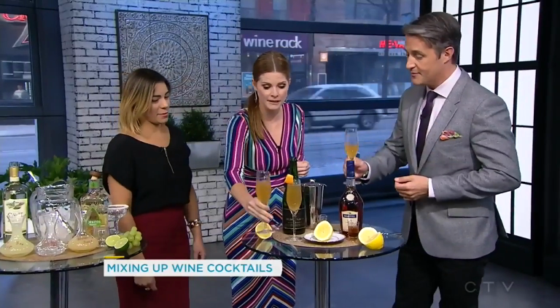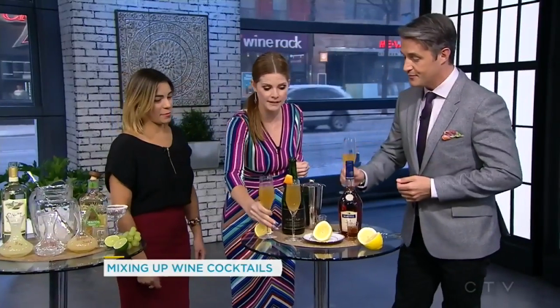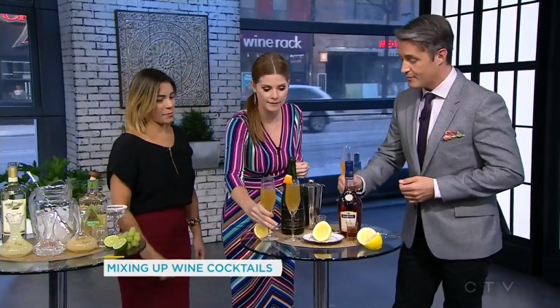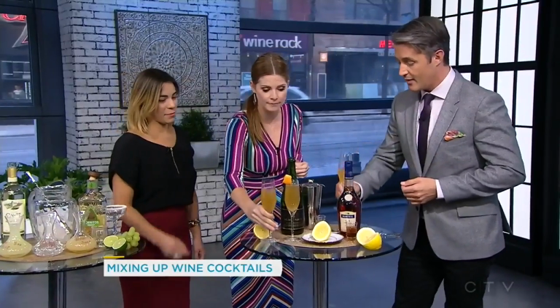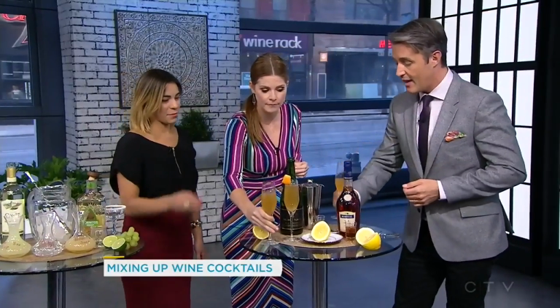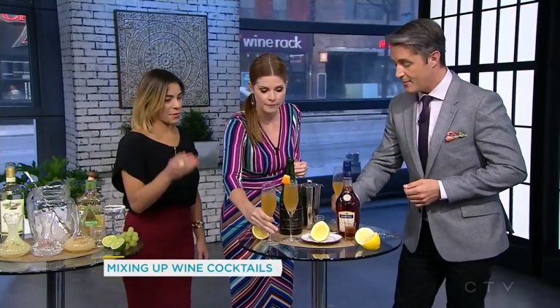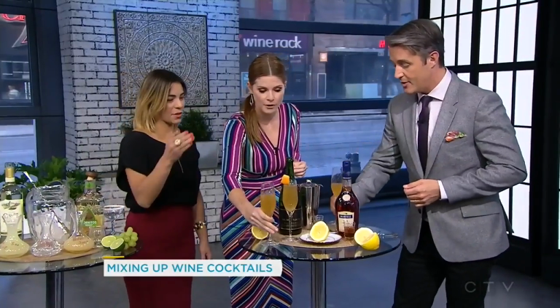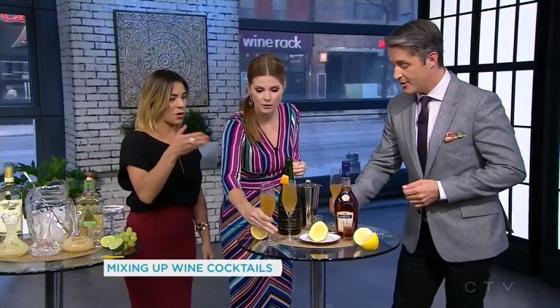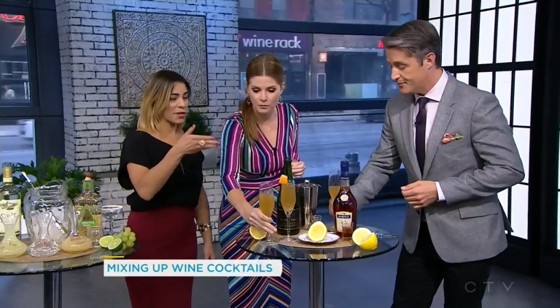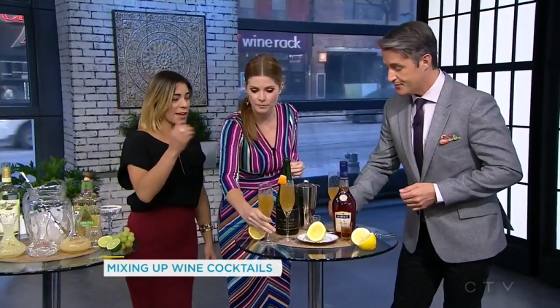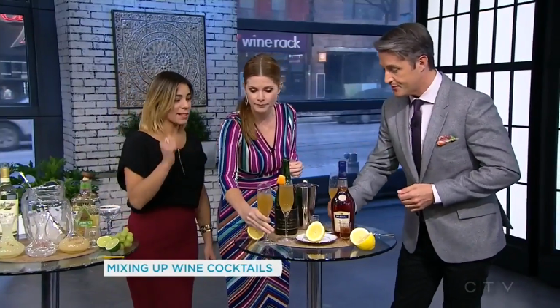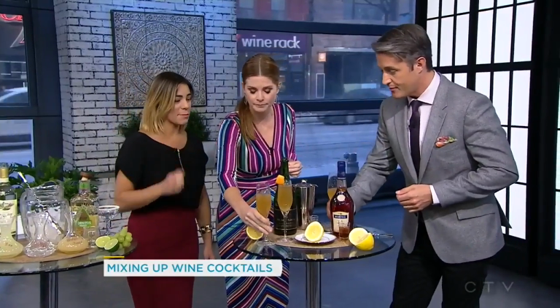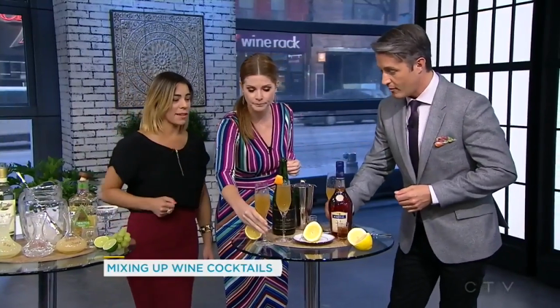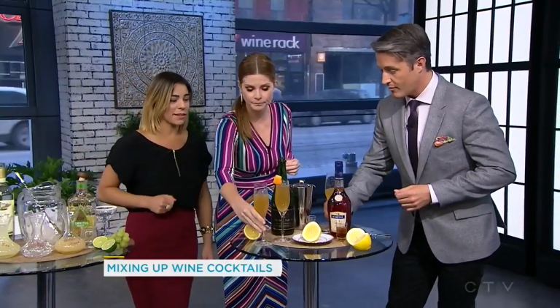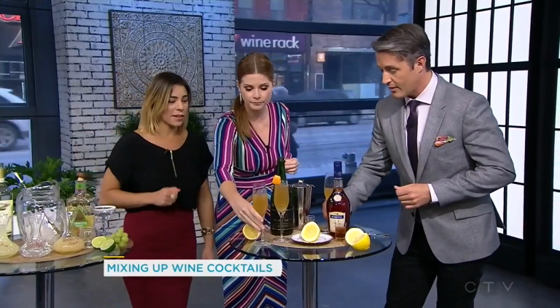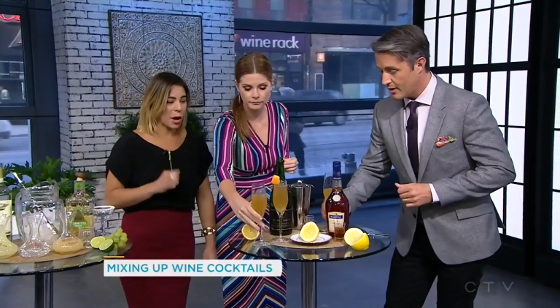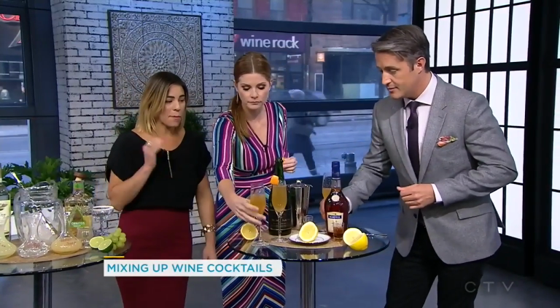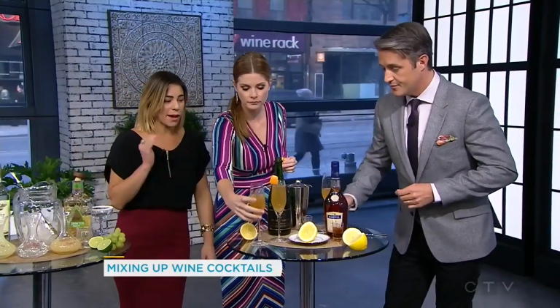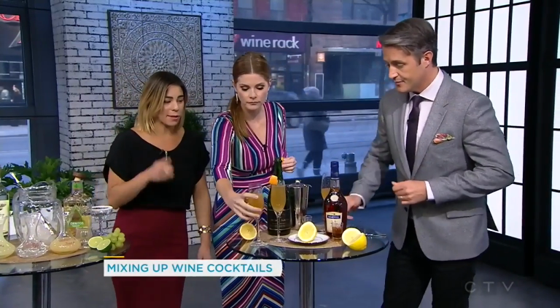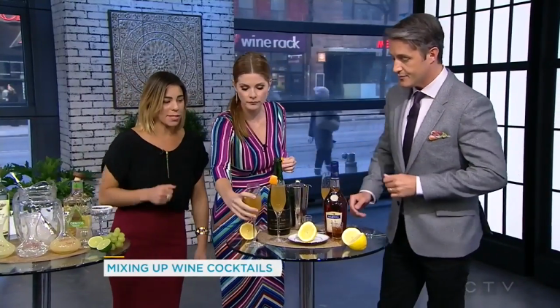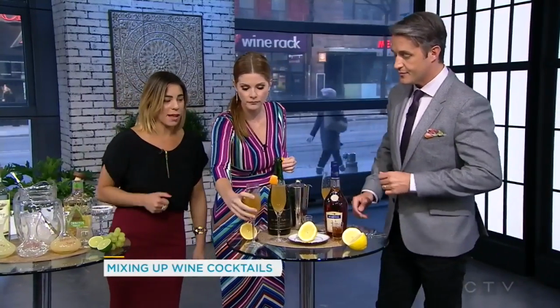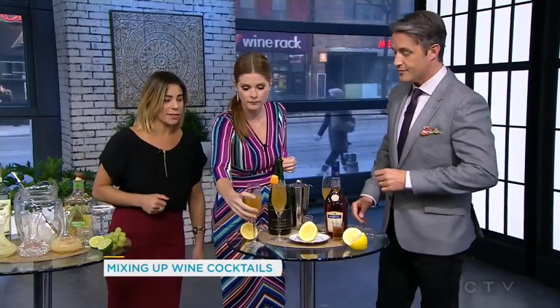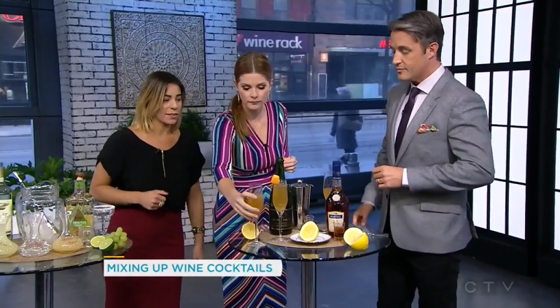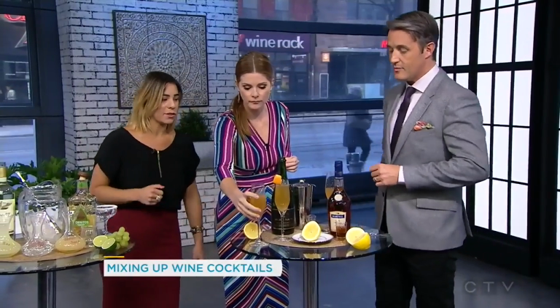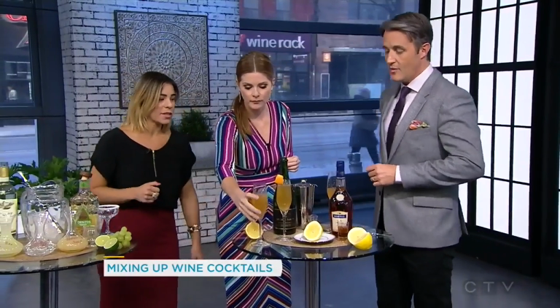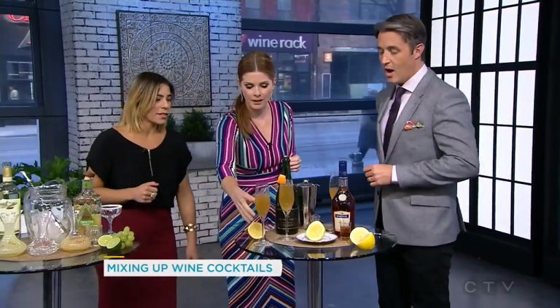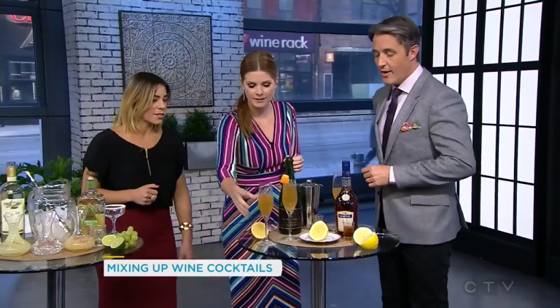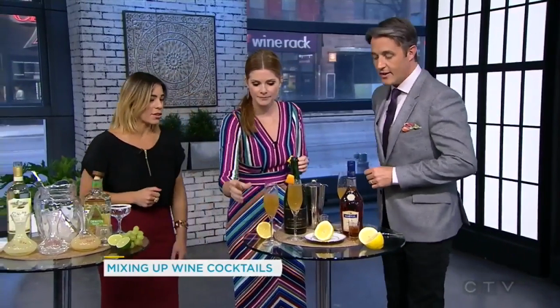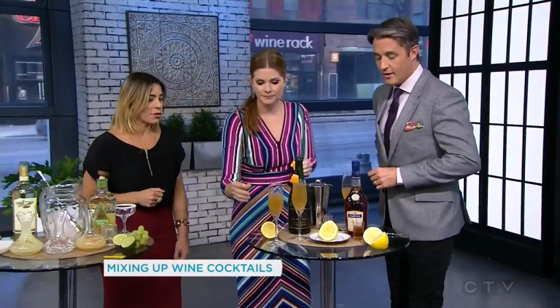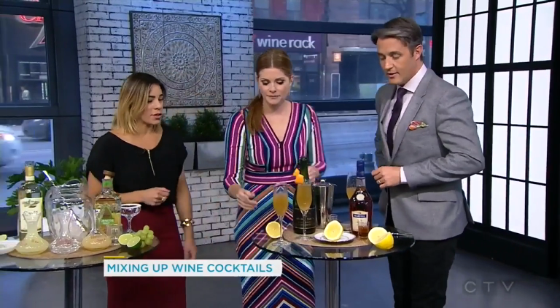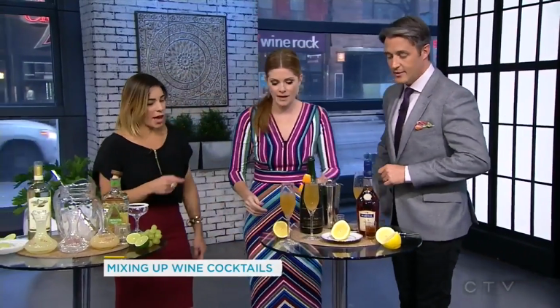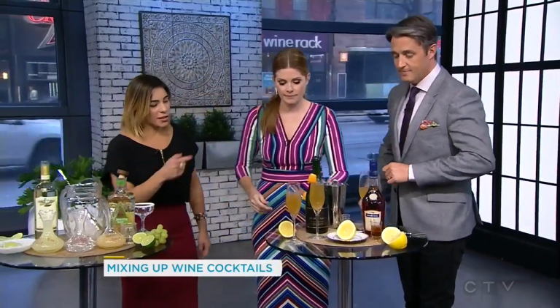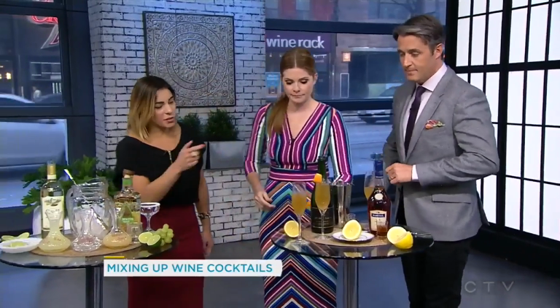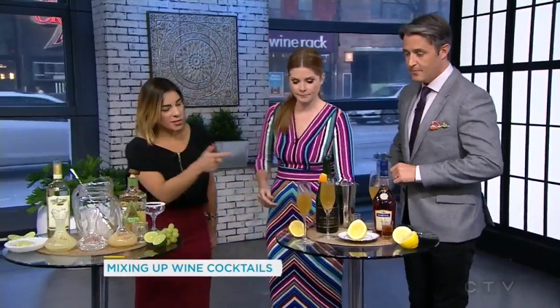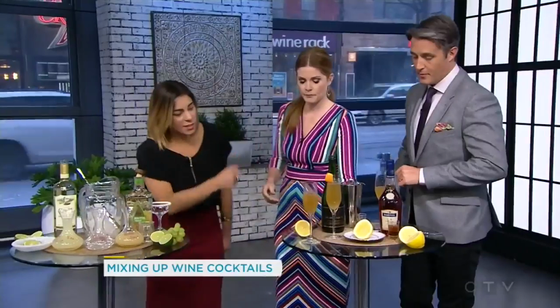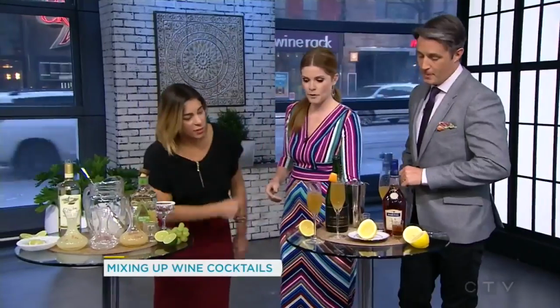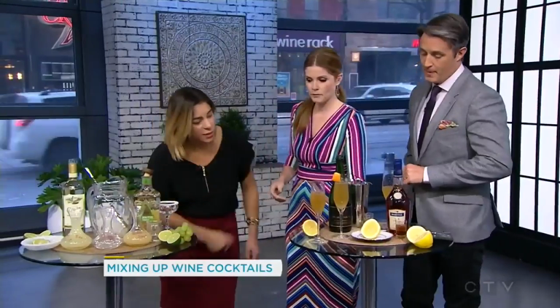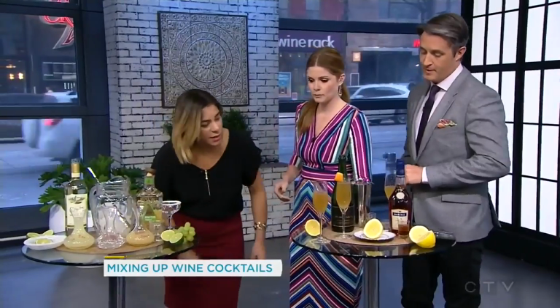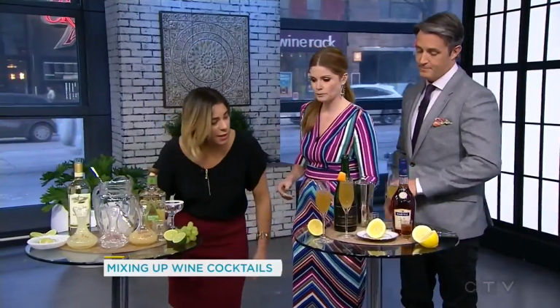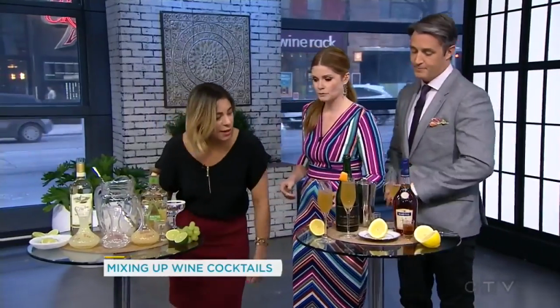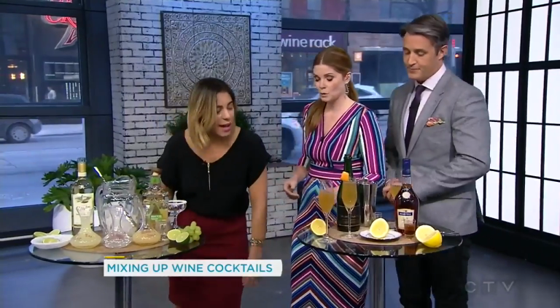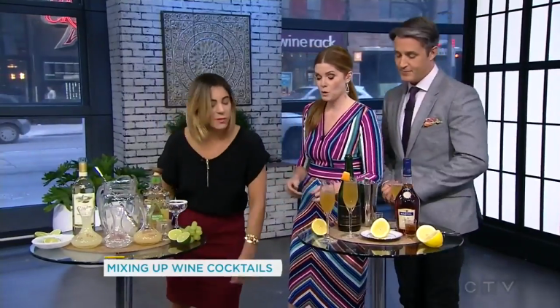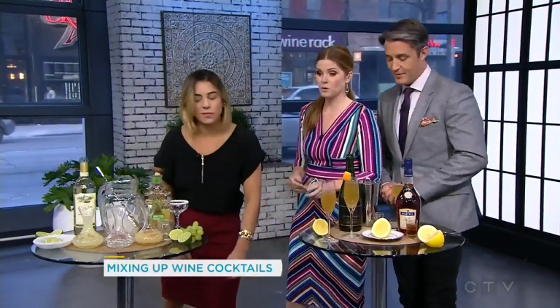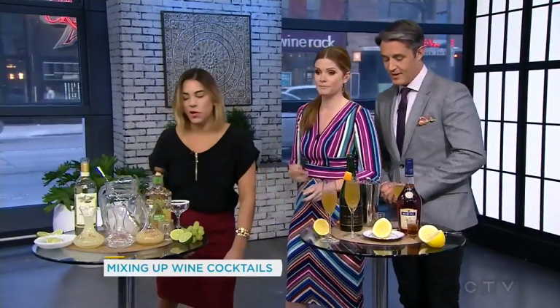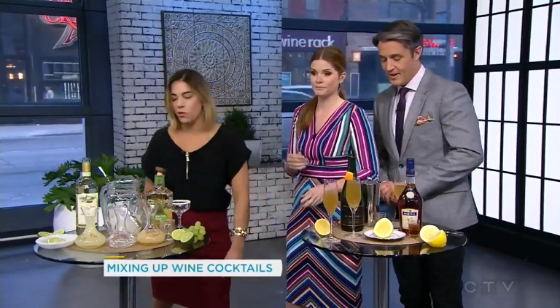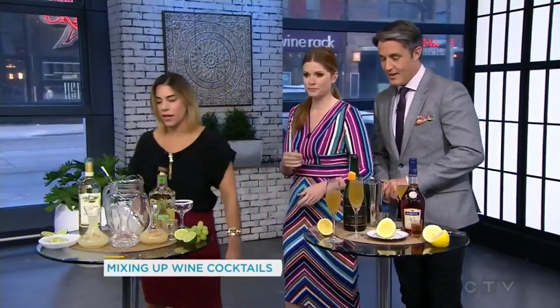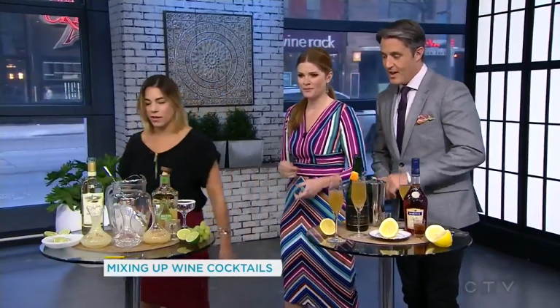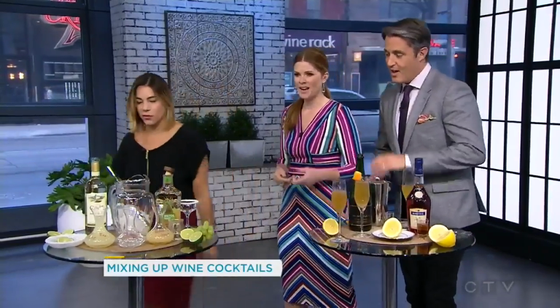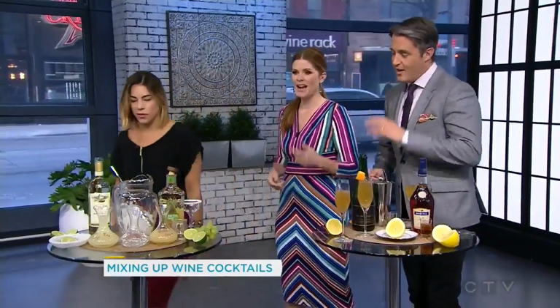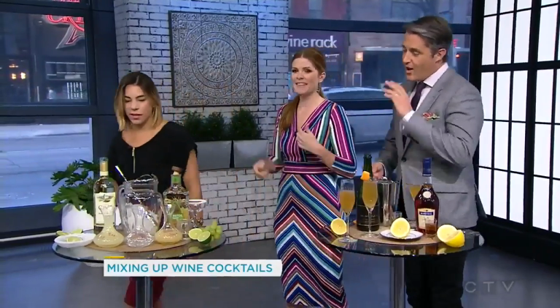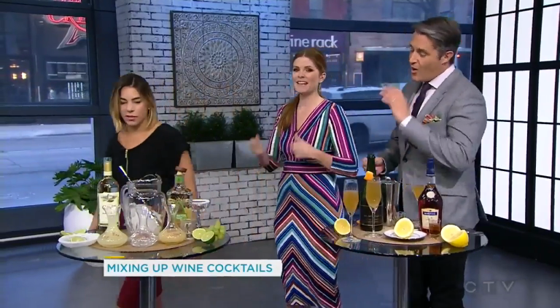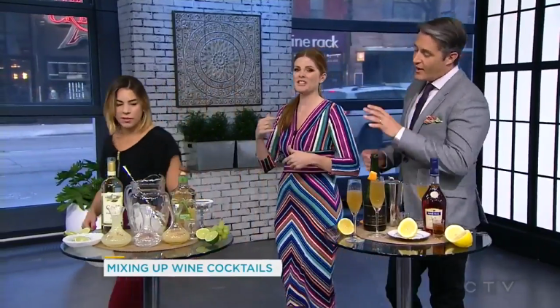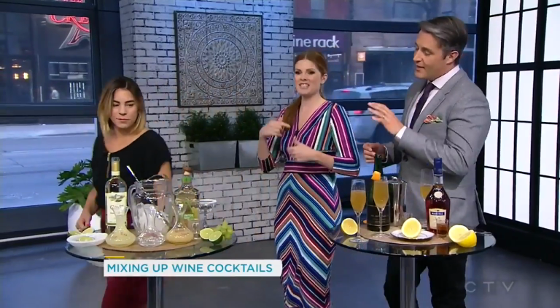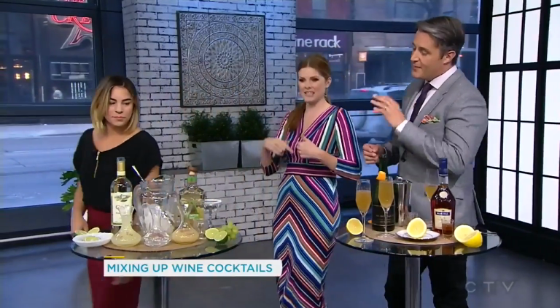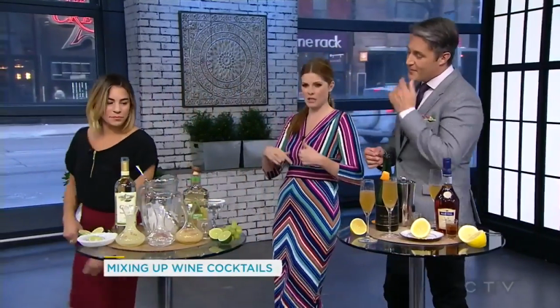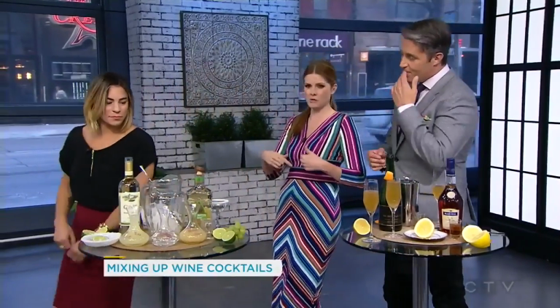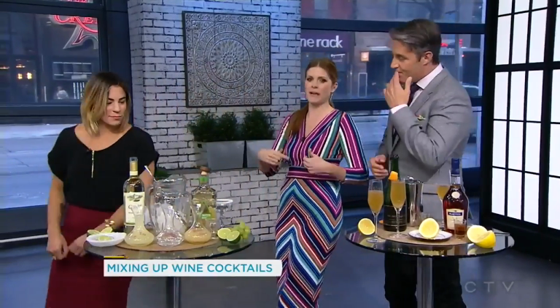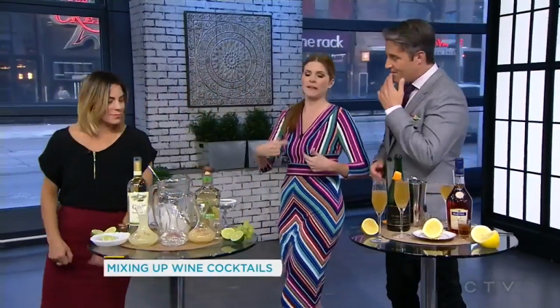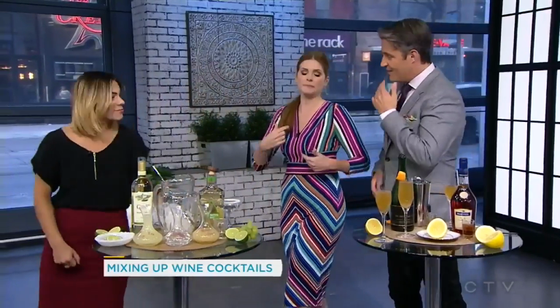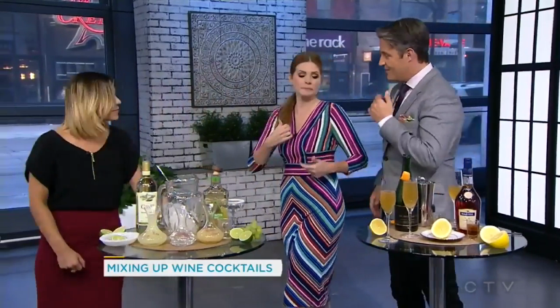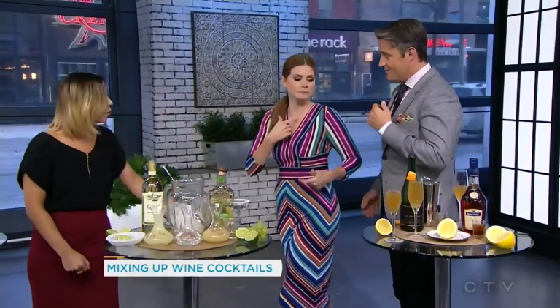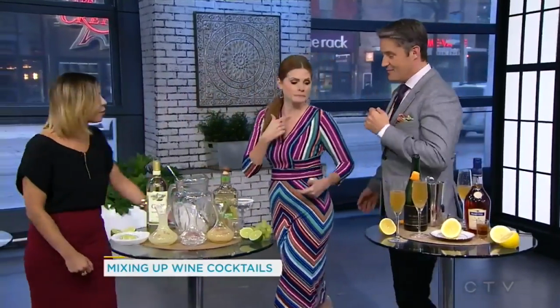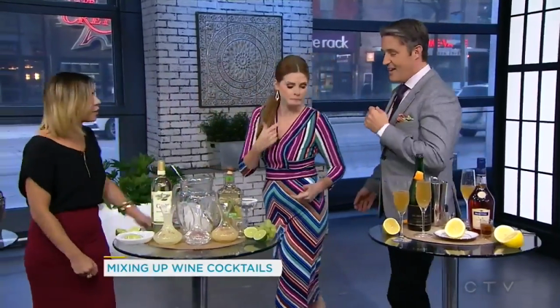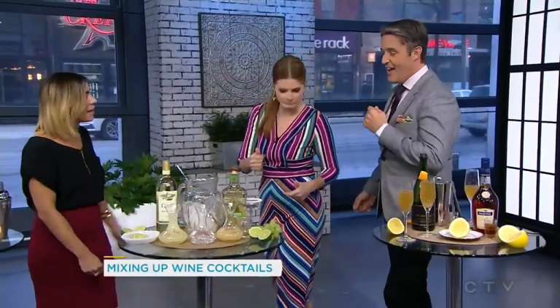I actually really like that. Cognac's making a comeback, I'm telling you. And you'll see you need an ounce of cognac for this one.